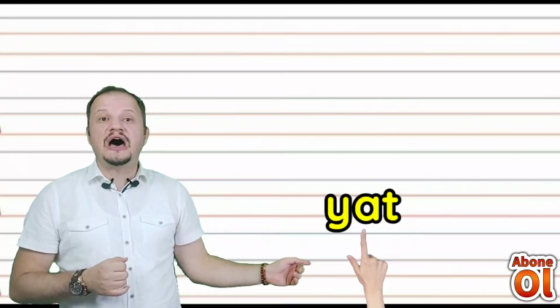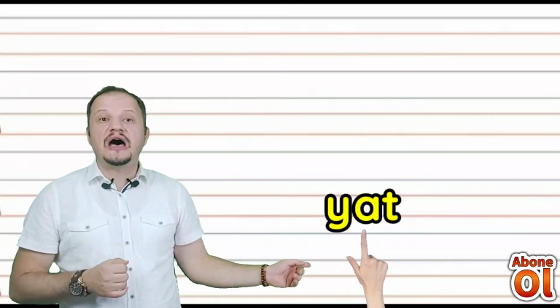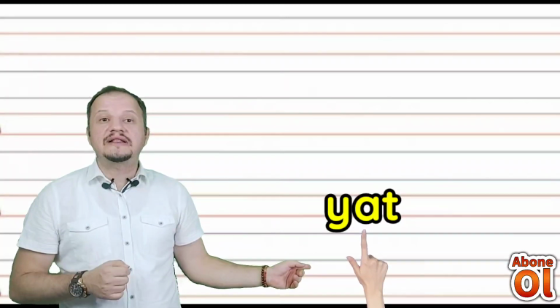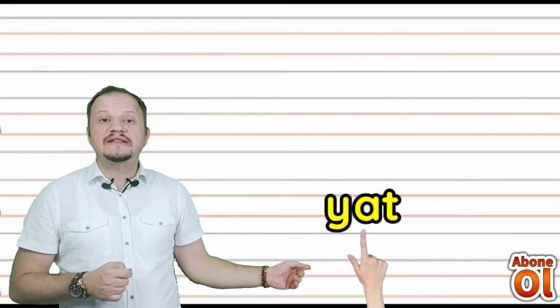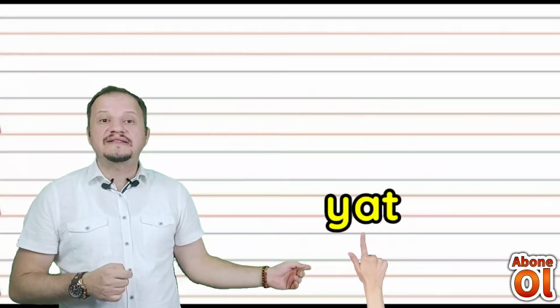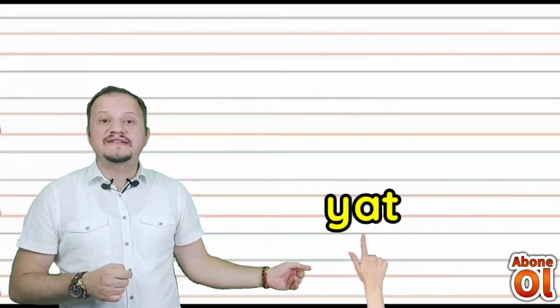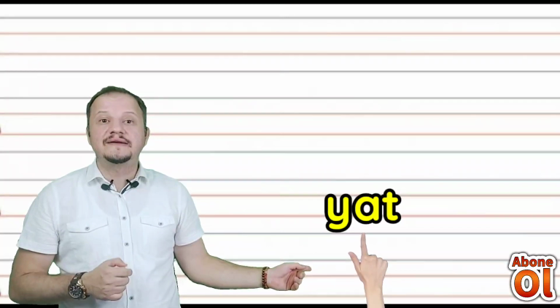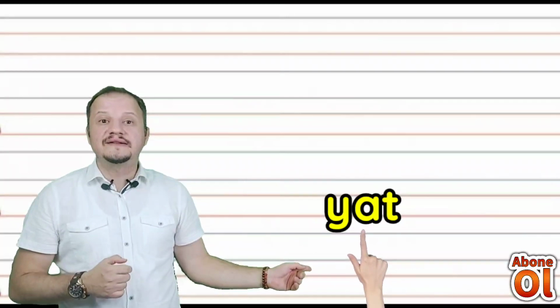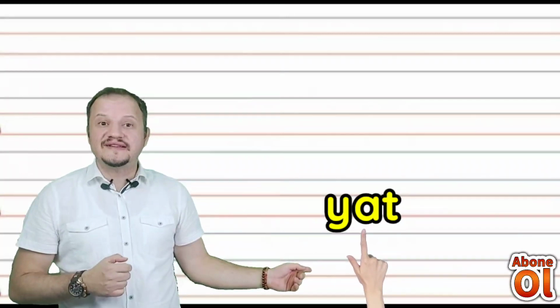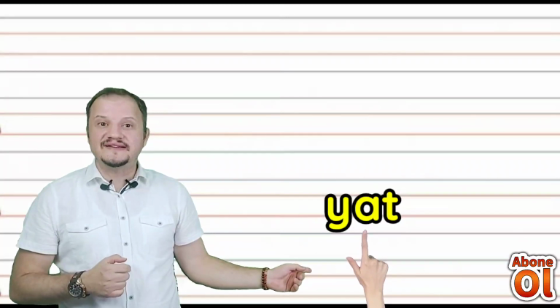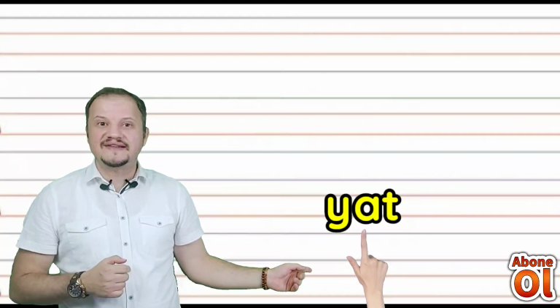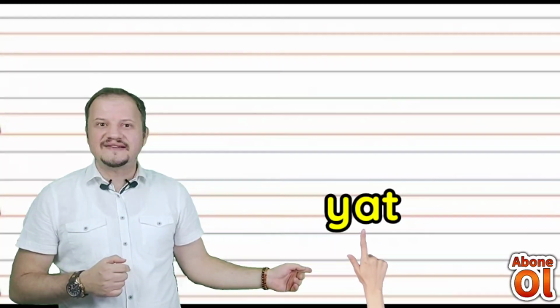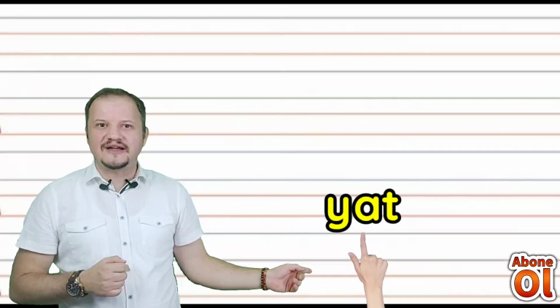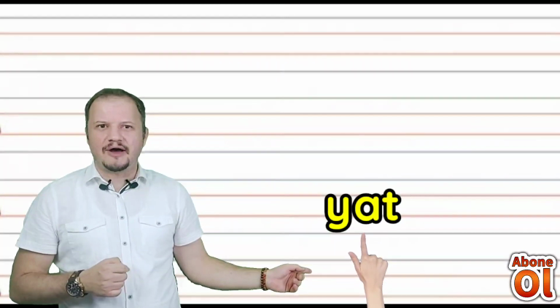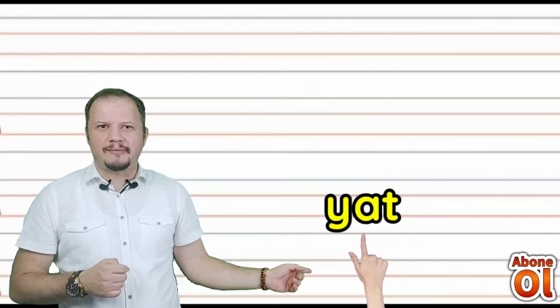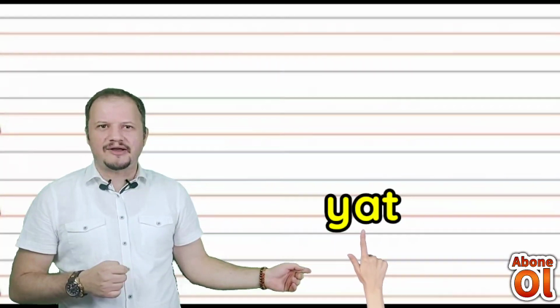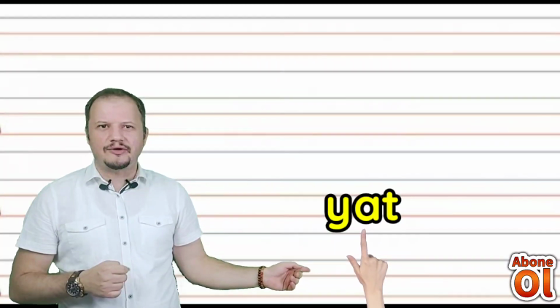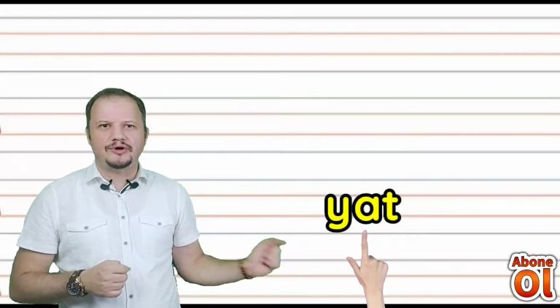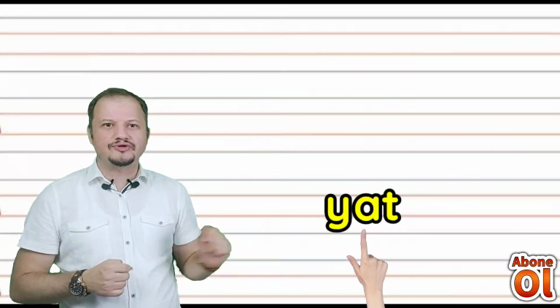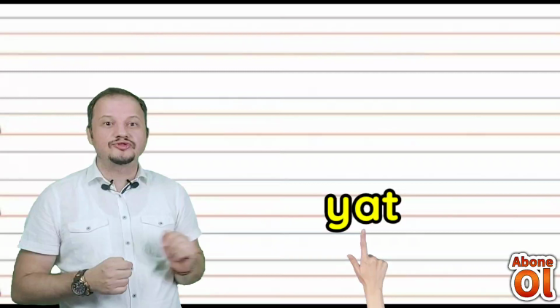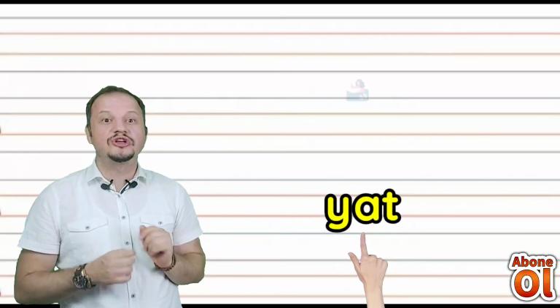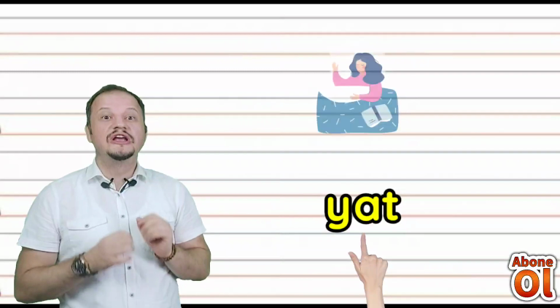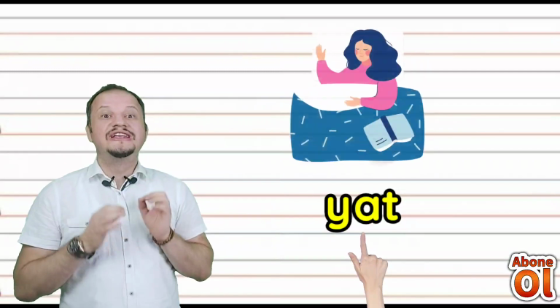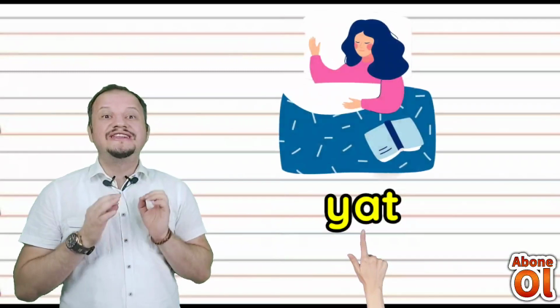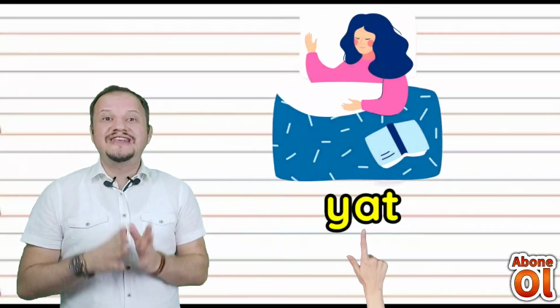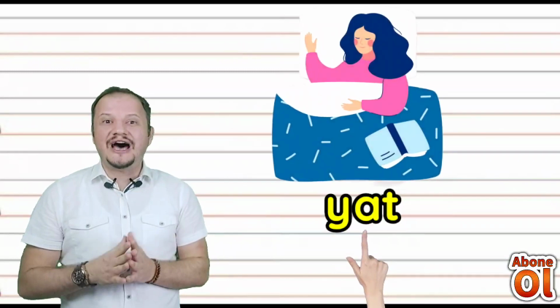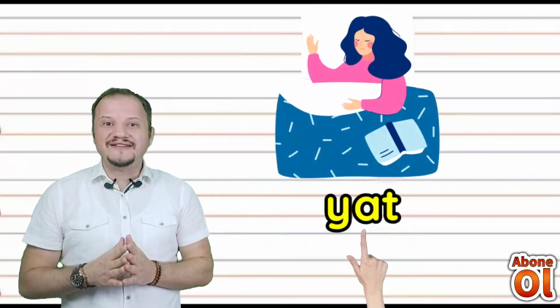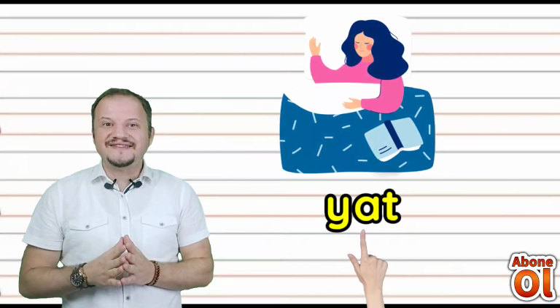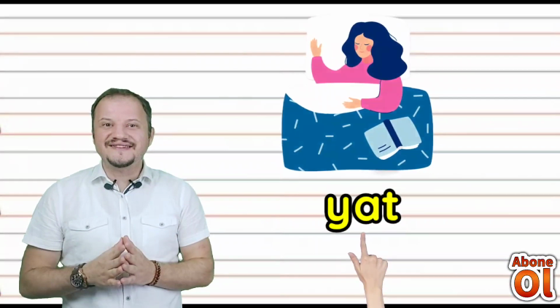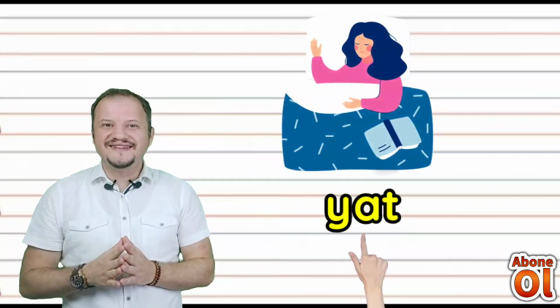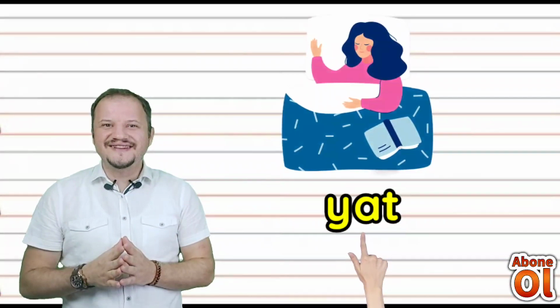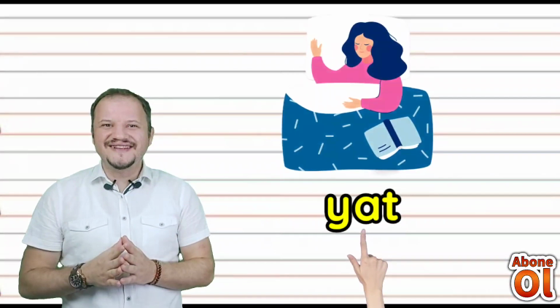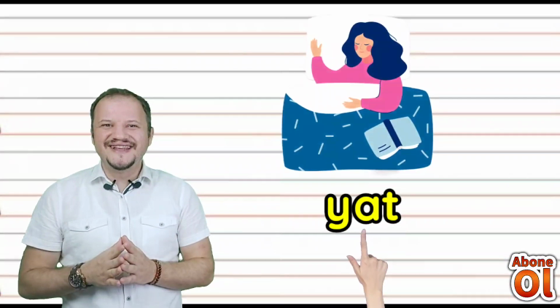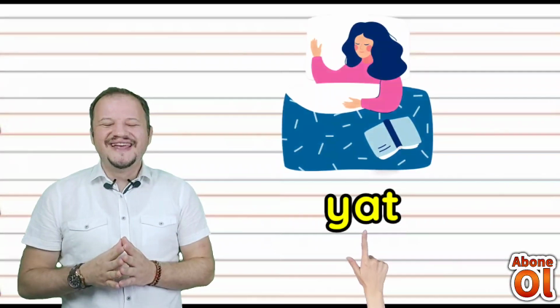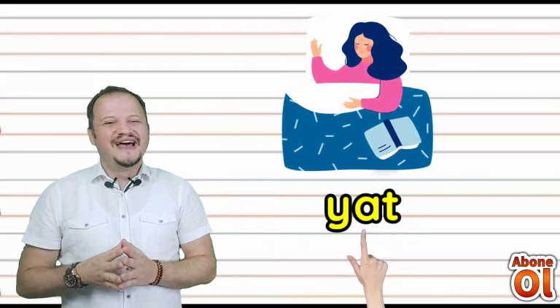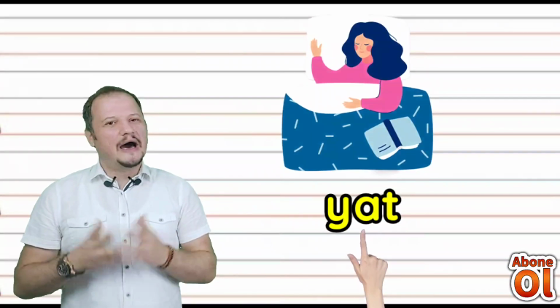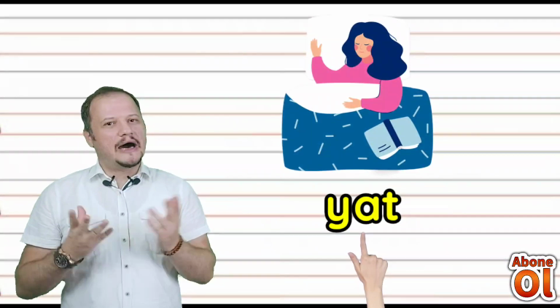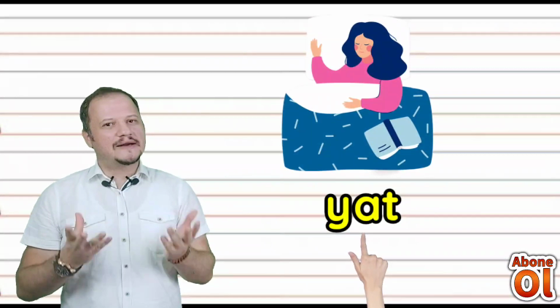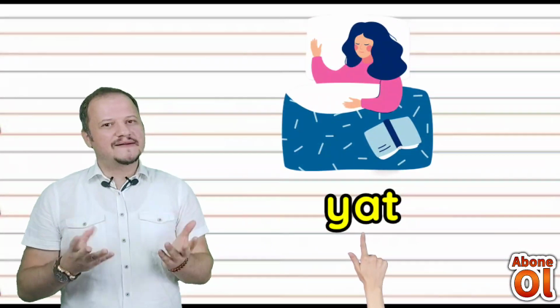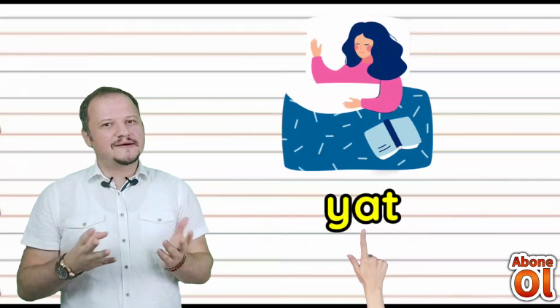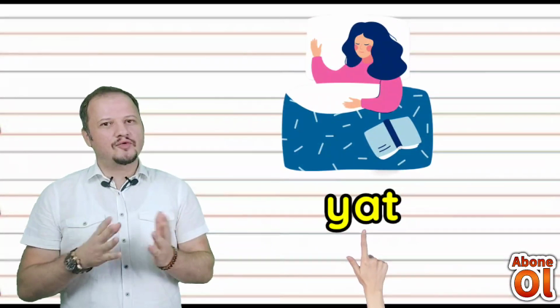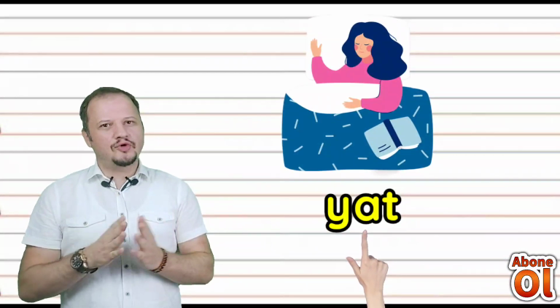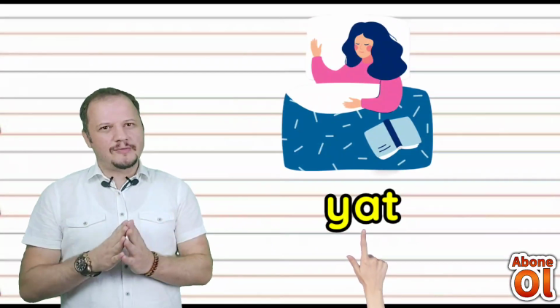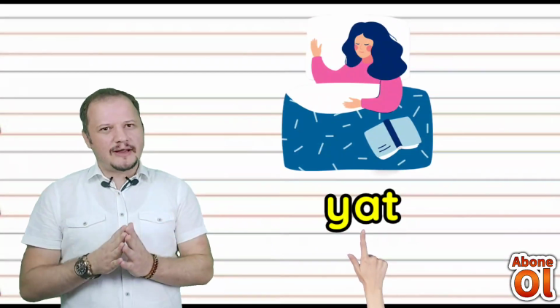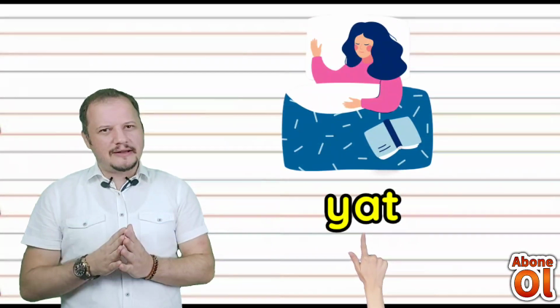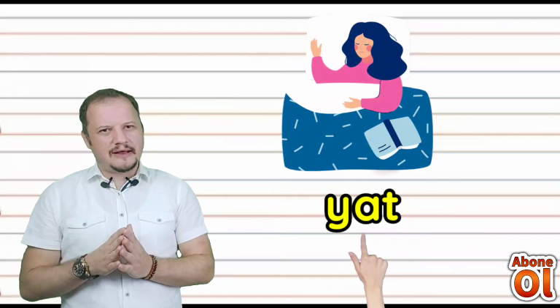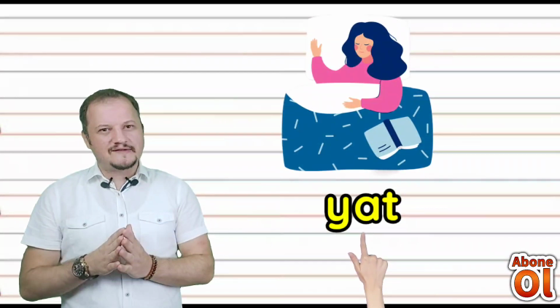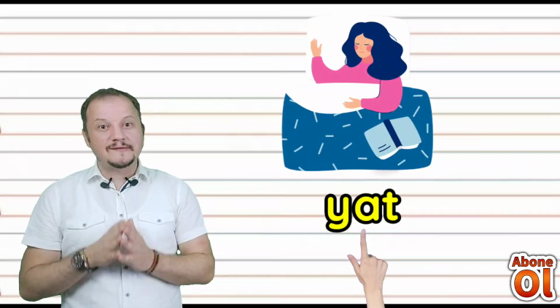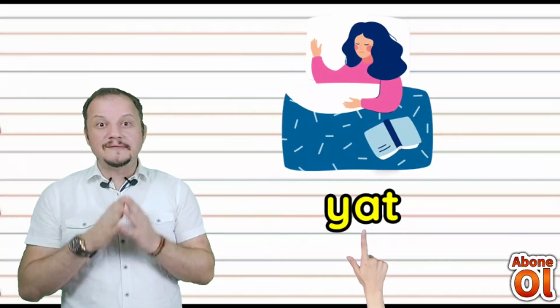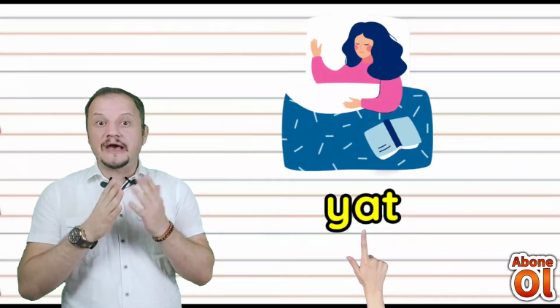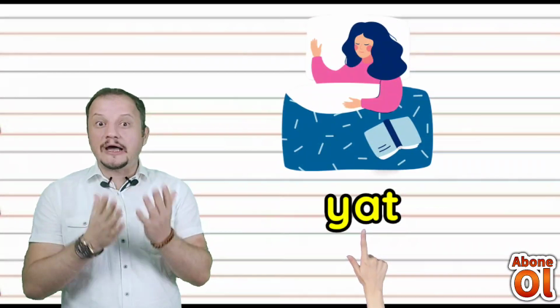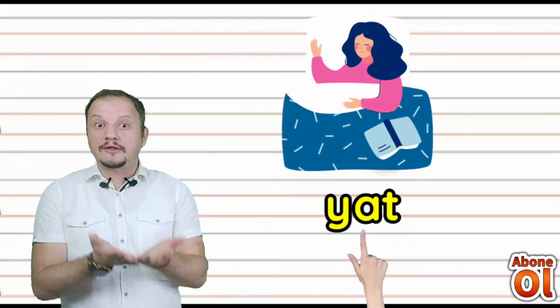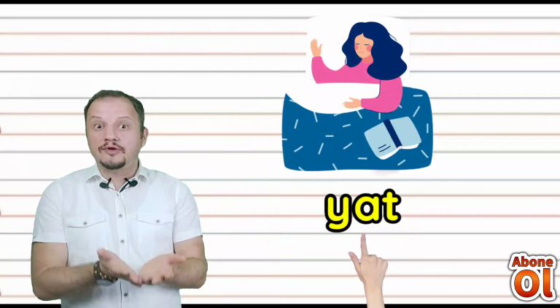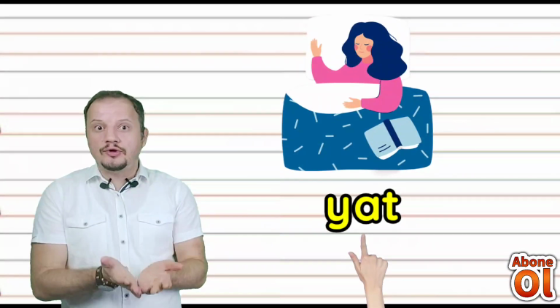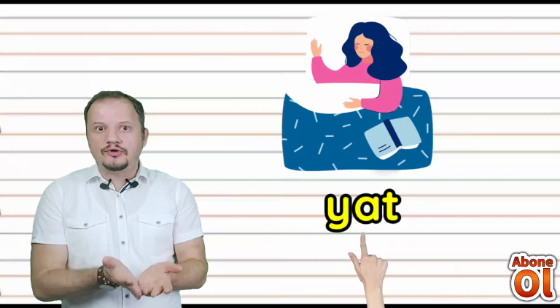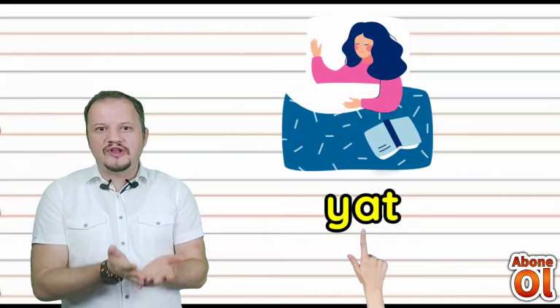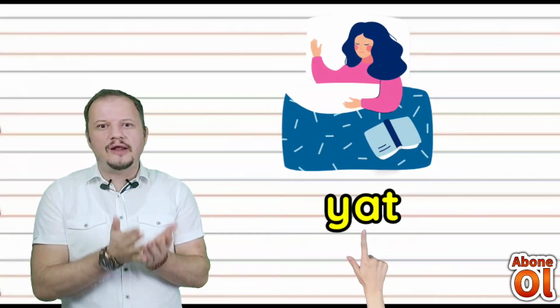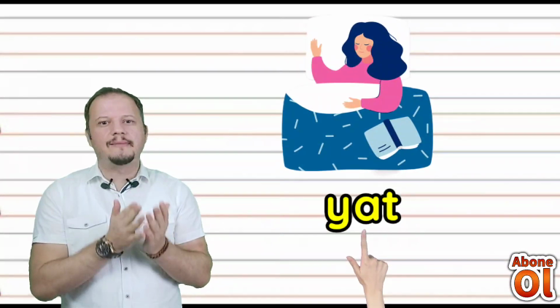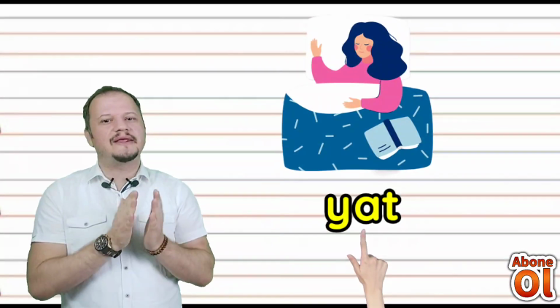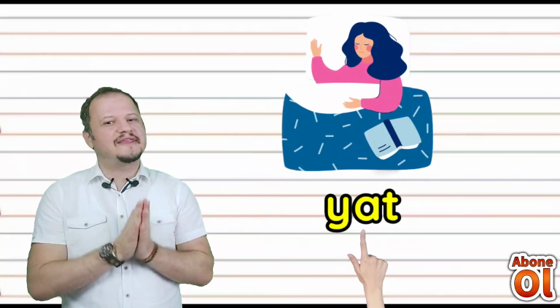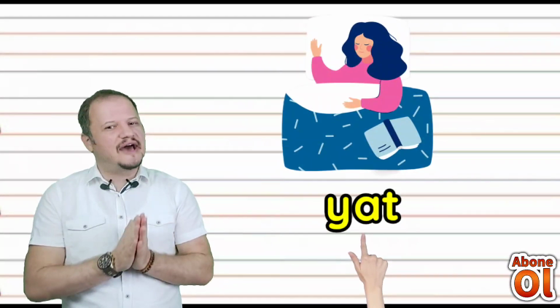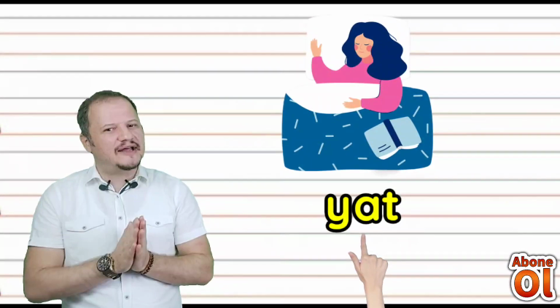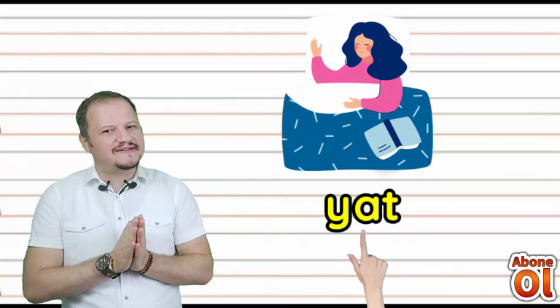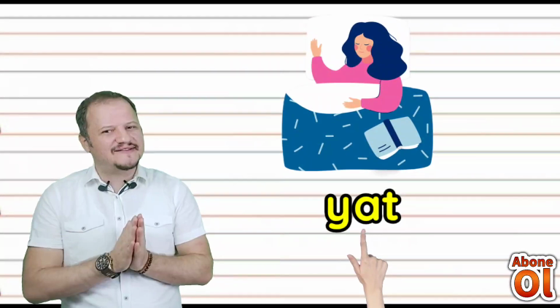Yanına A geldi: Yat. Artık uyuman lazım — Yat diyoruz değil mi? Yat.